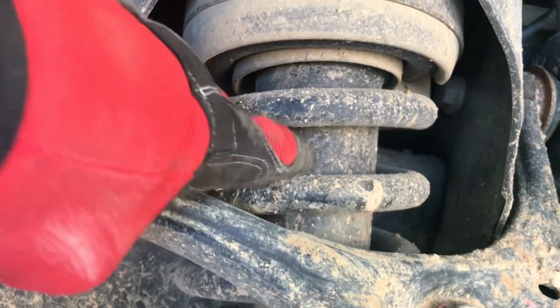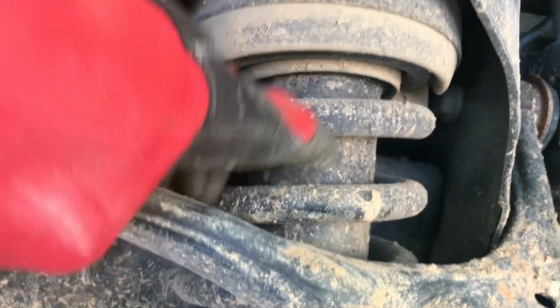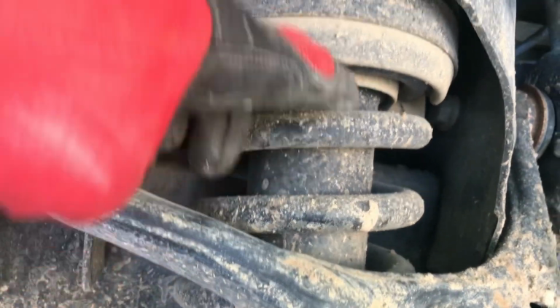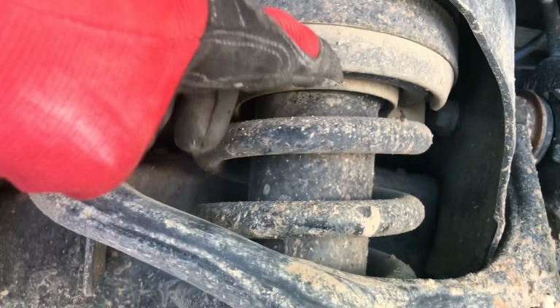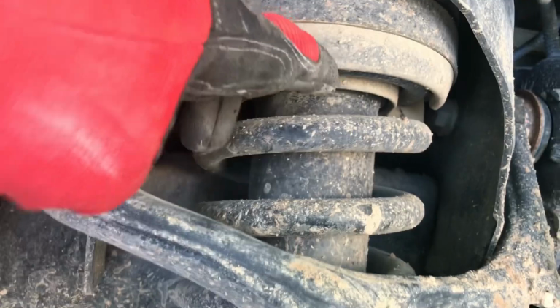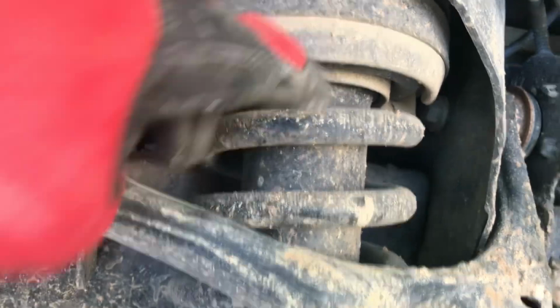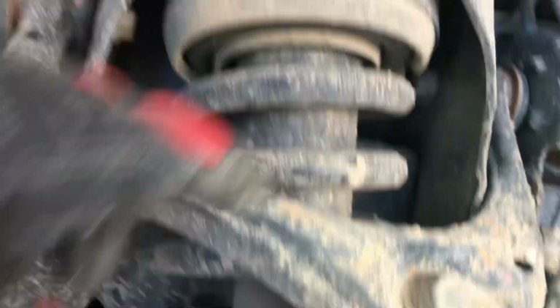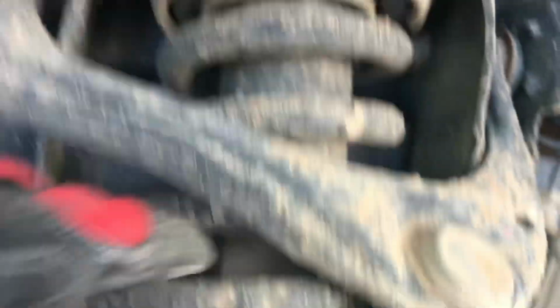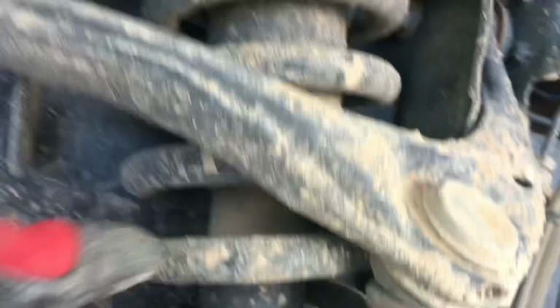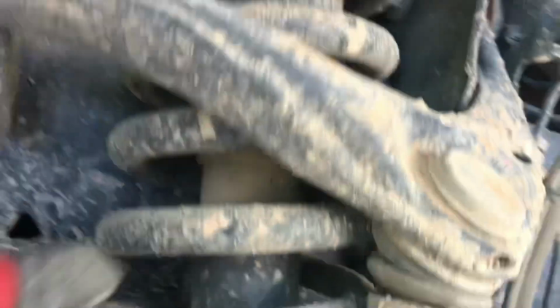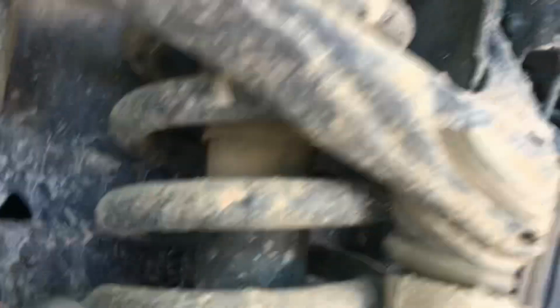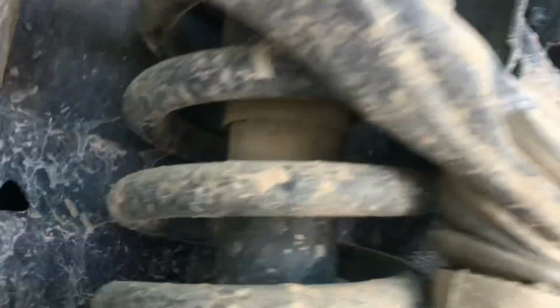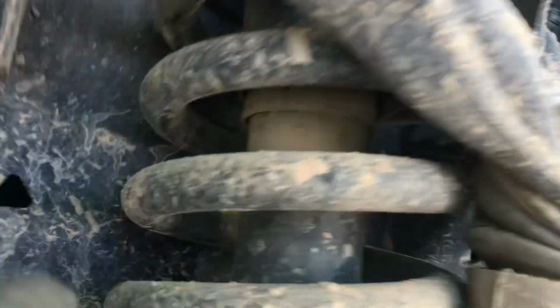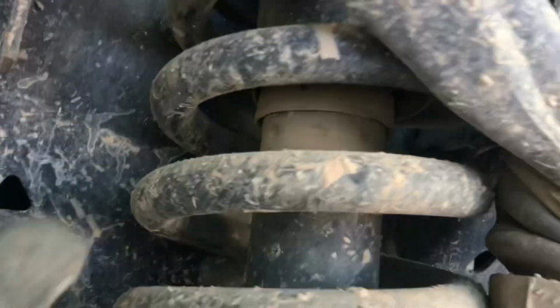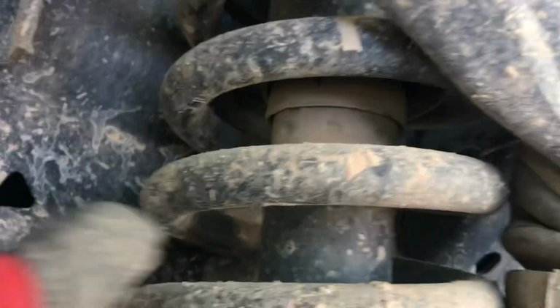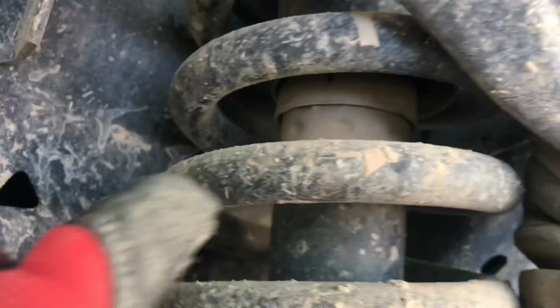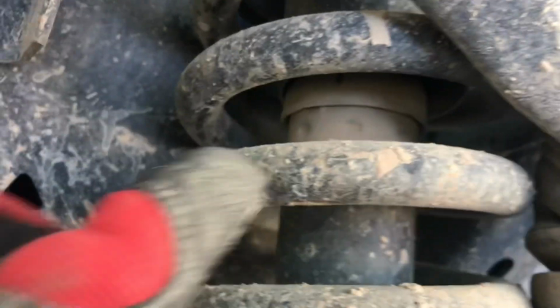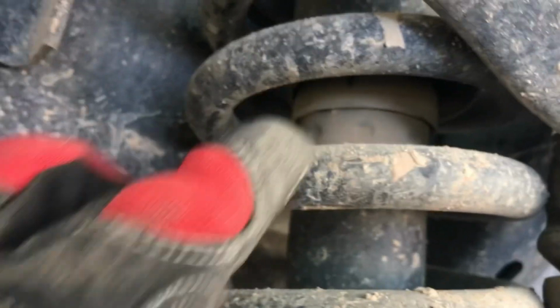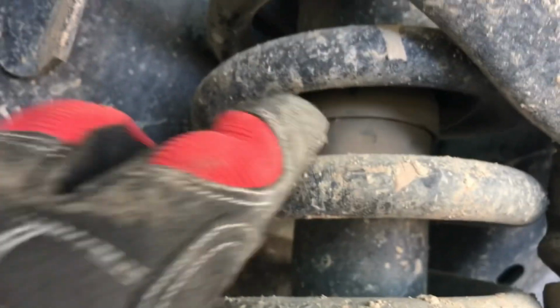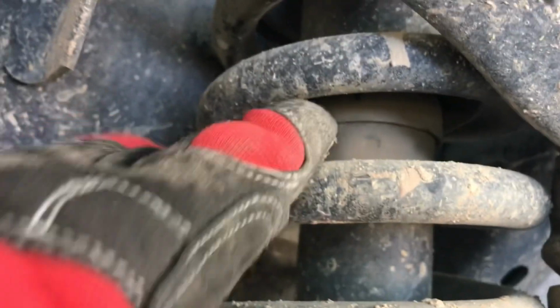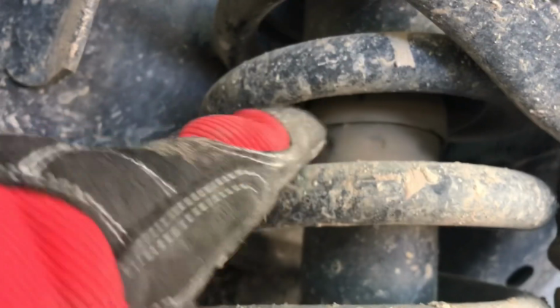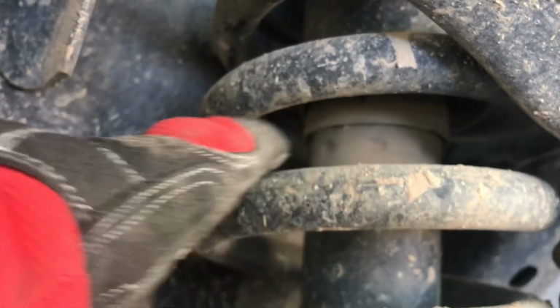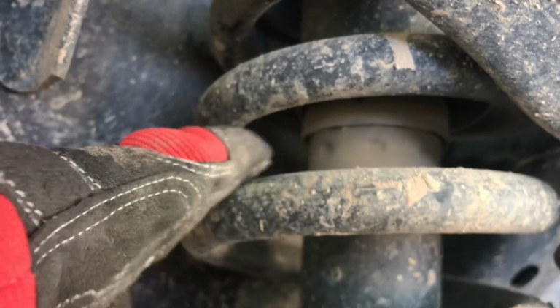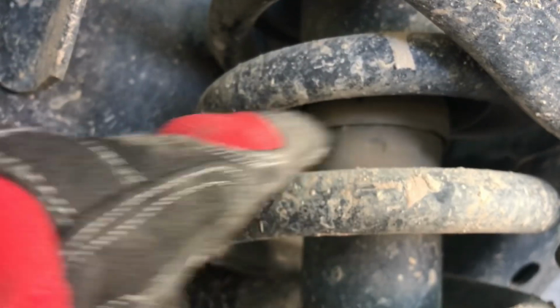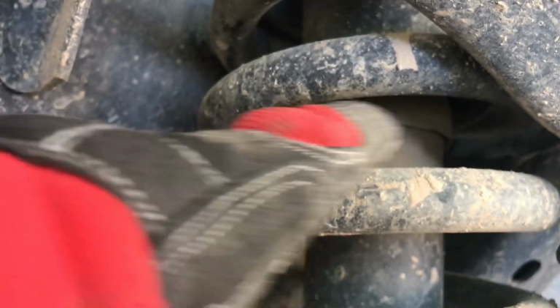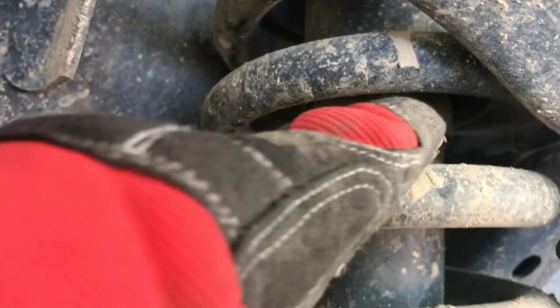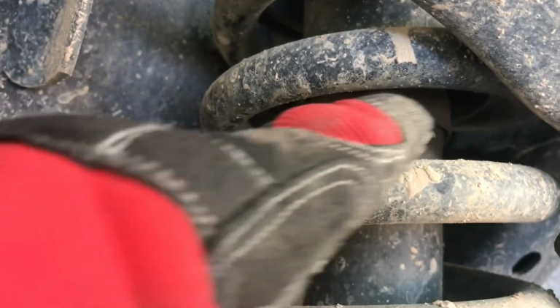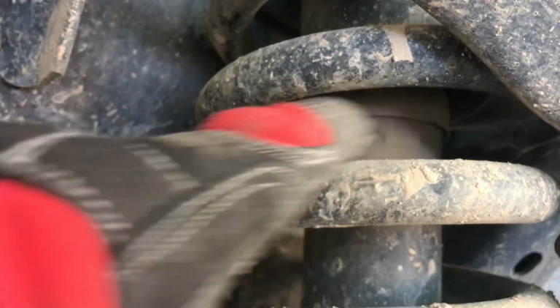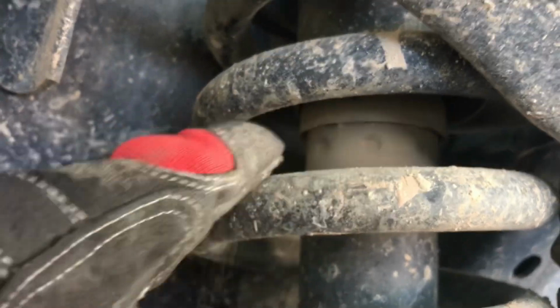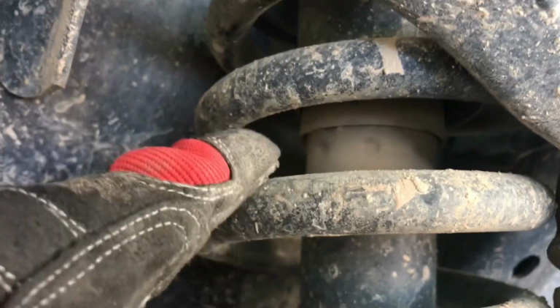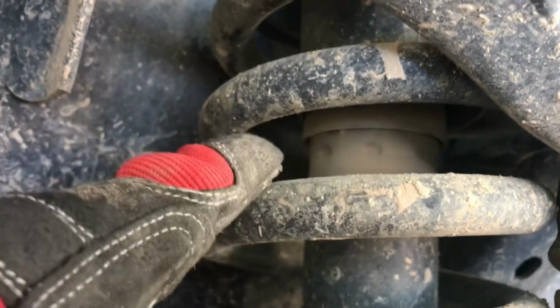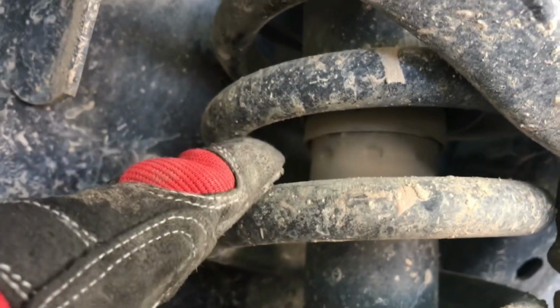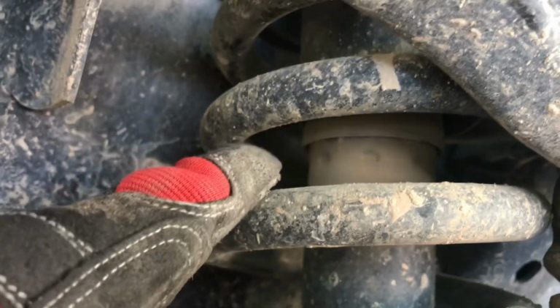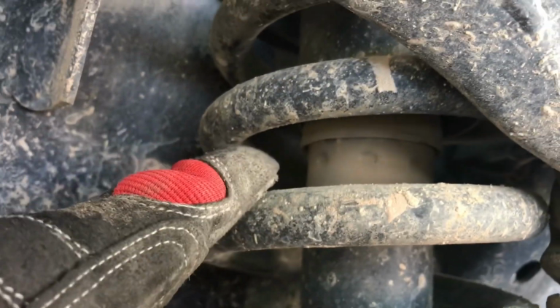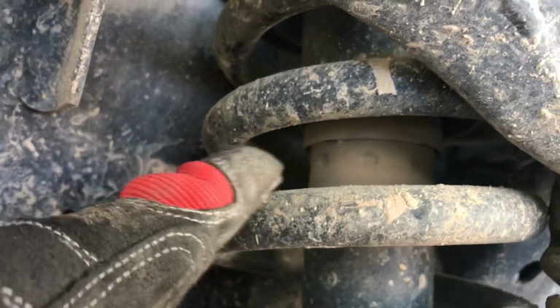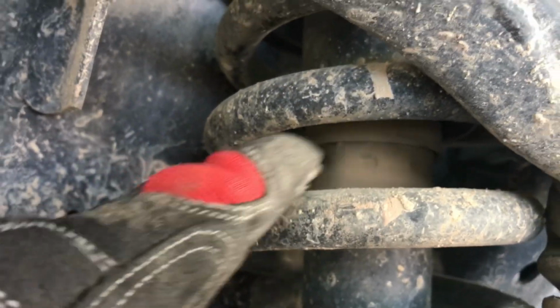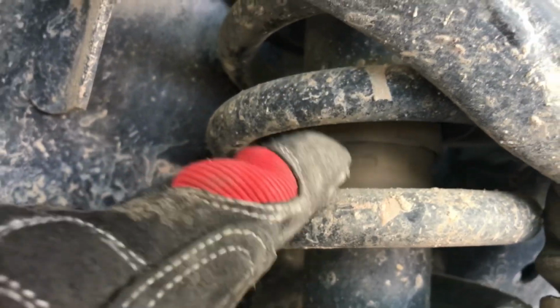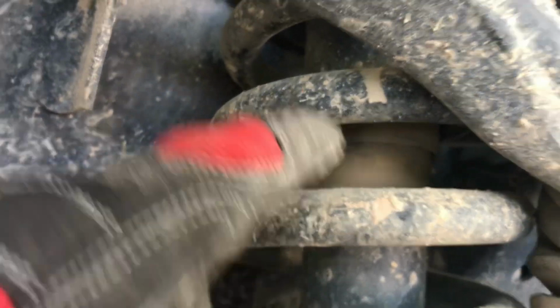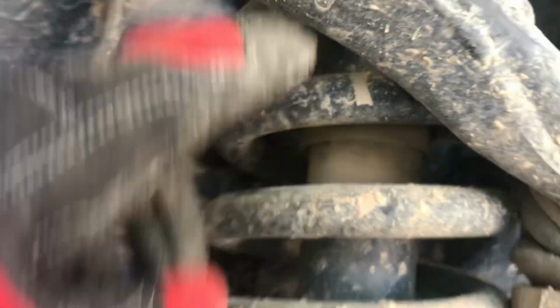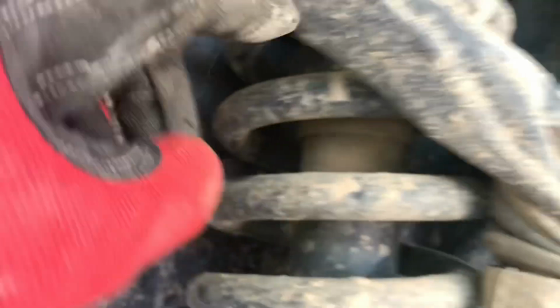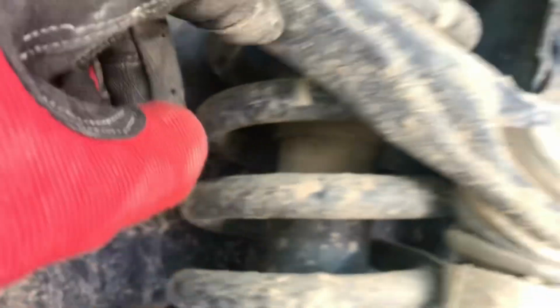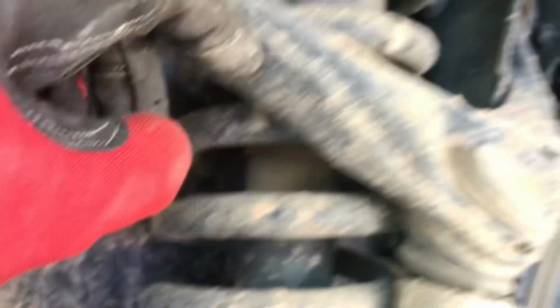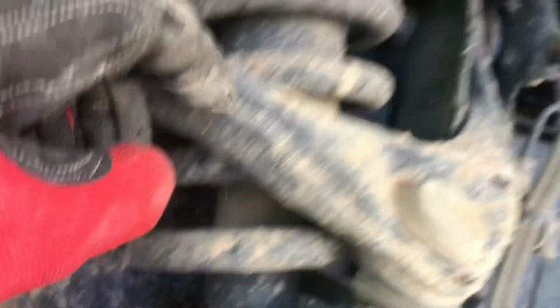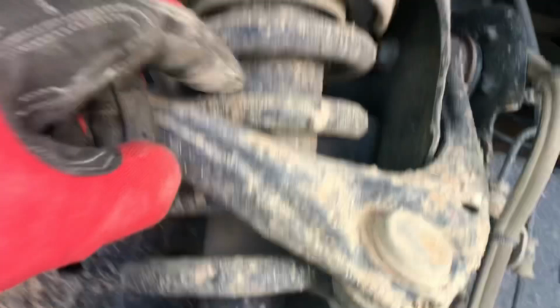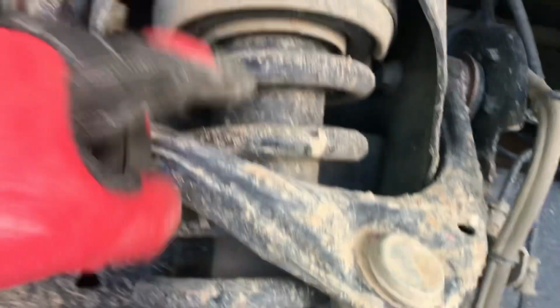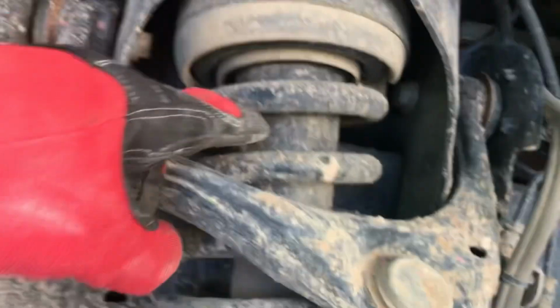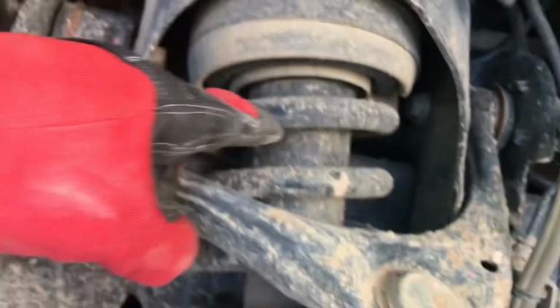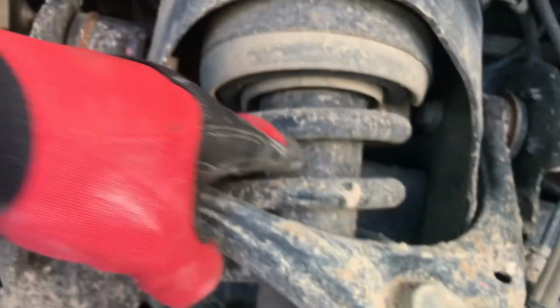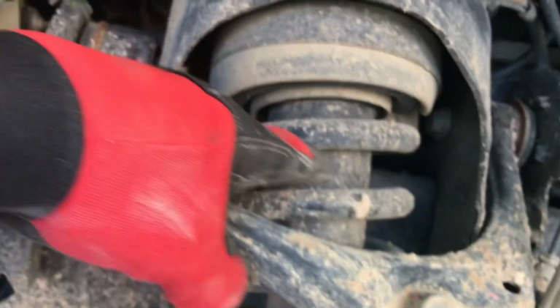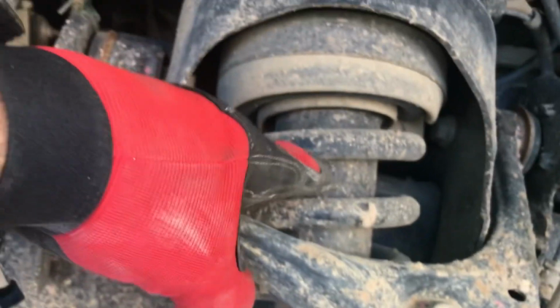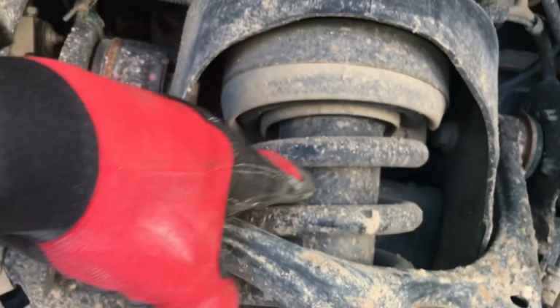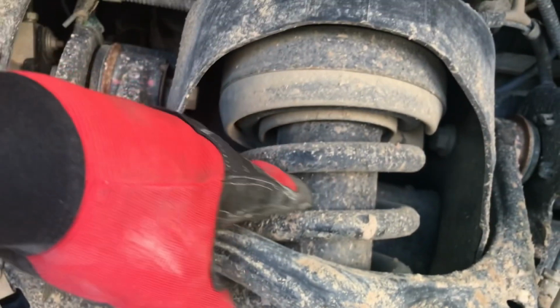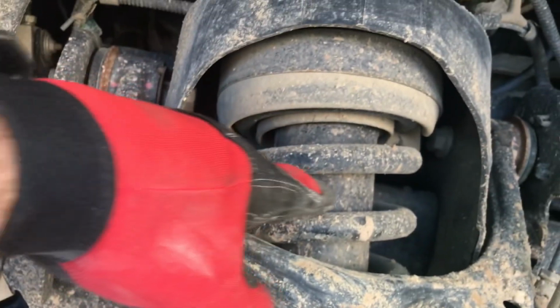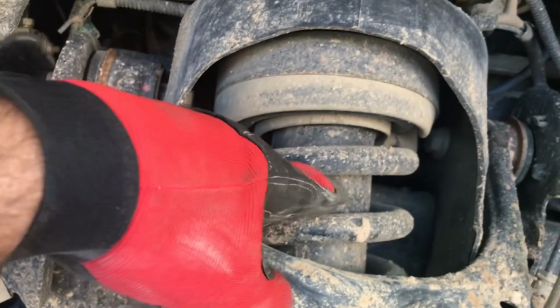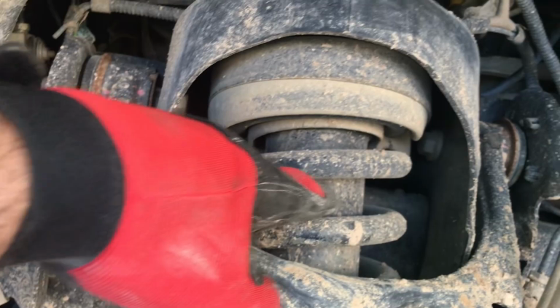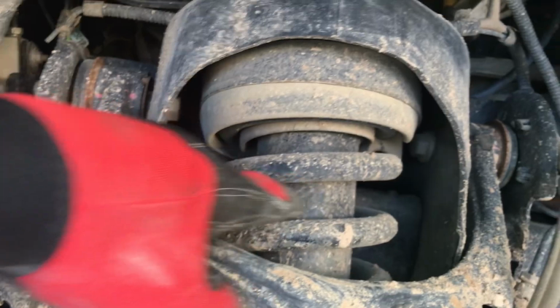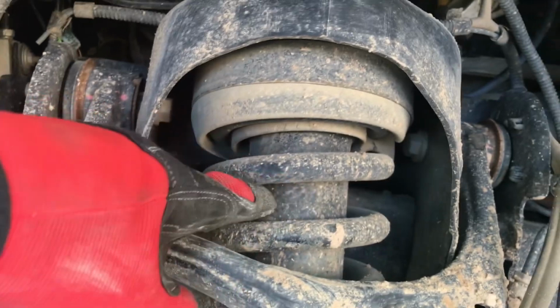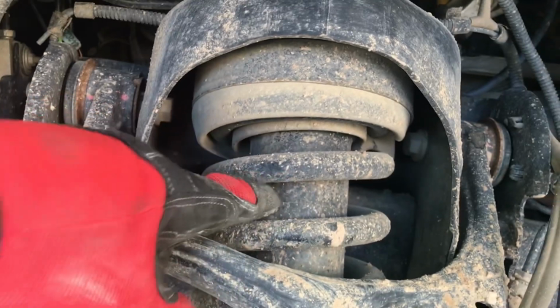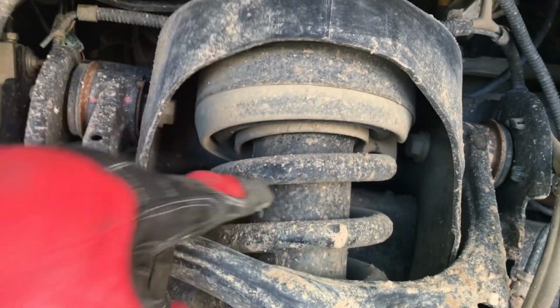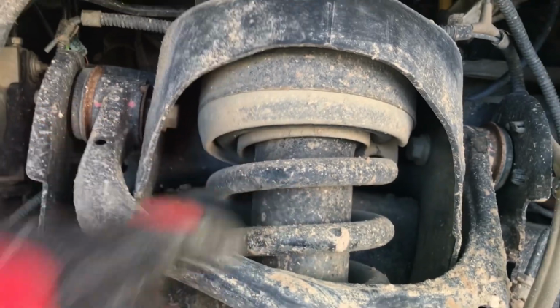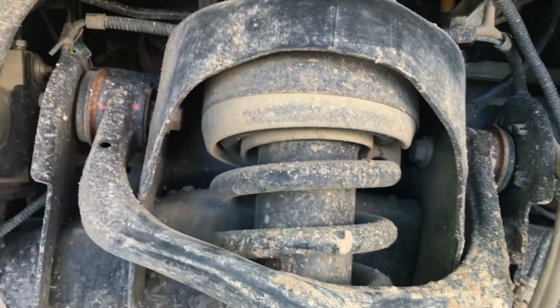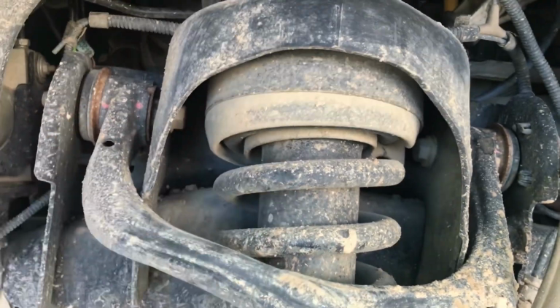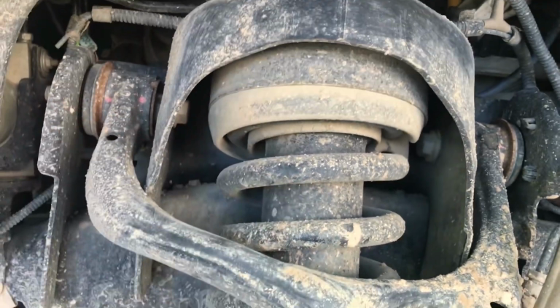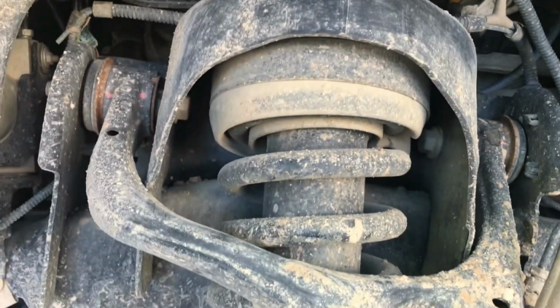It's going to be this black piece right here — it's a separate piece. You can see the little split right there; that is going to be what you're looking for.